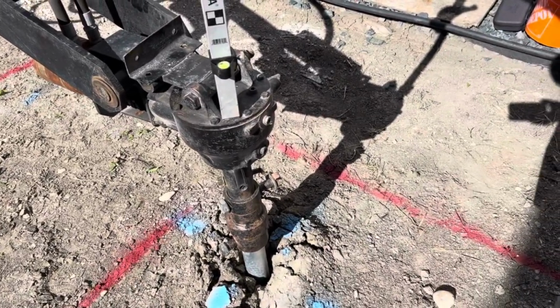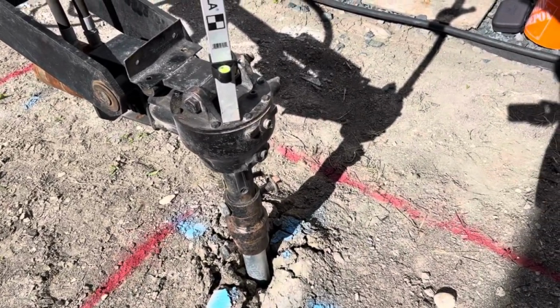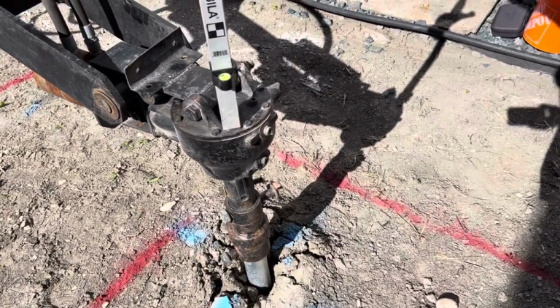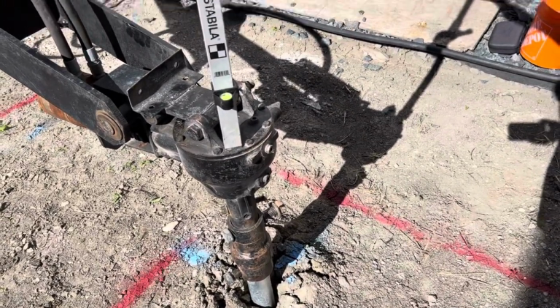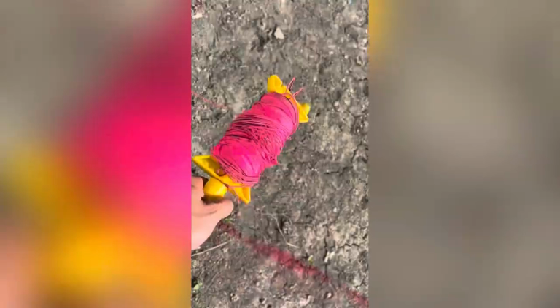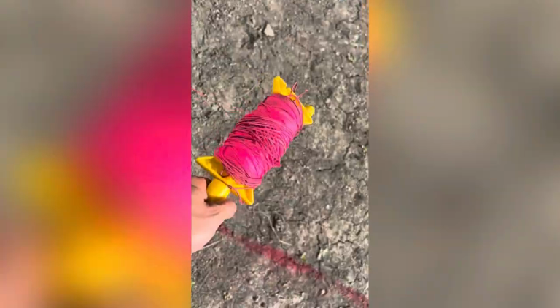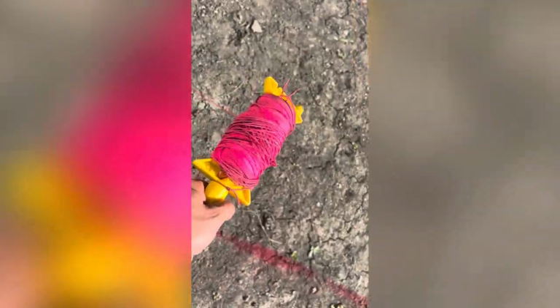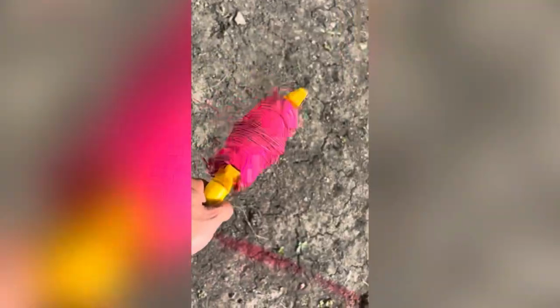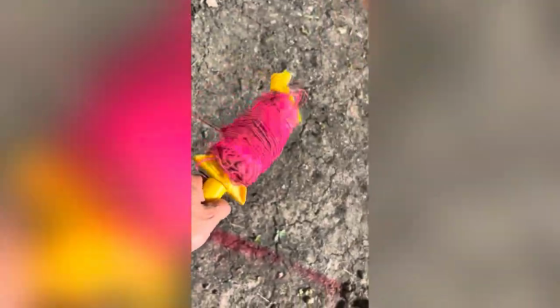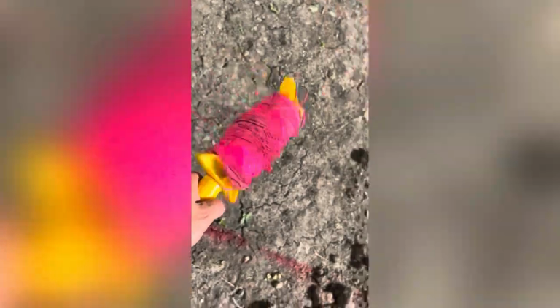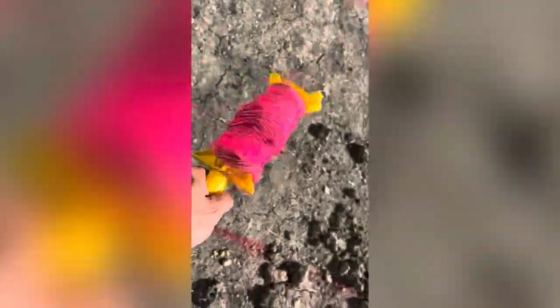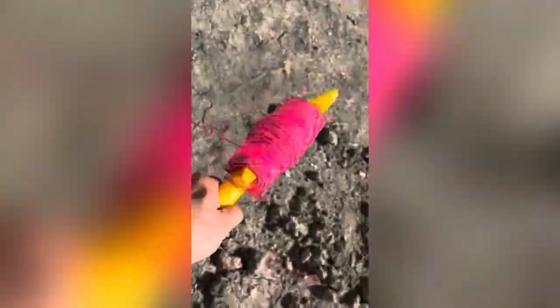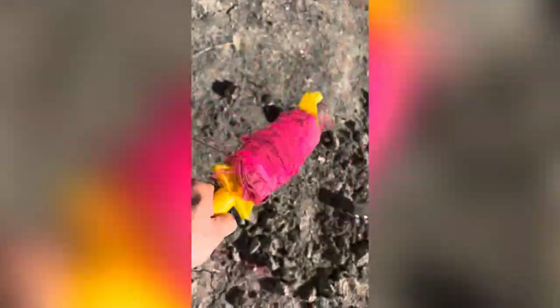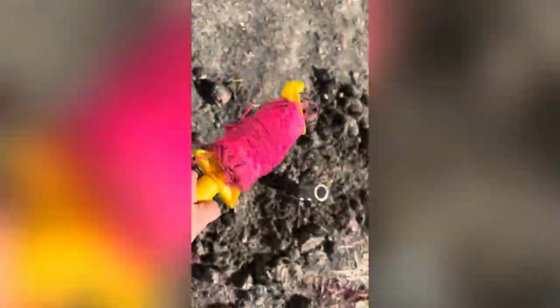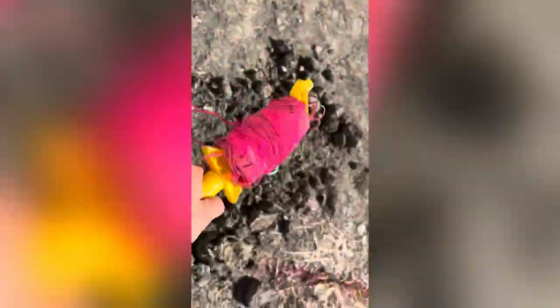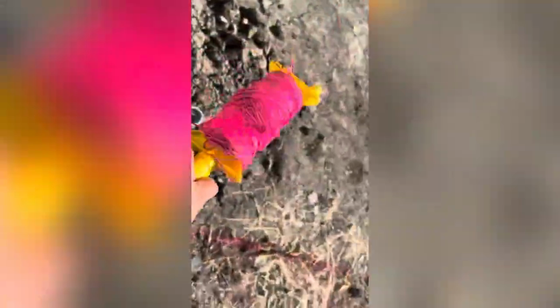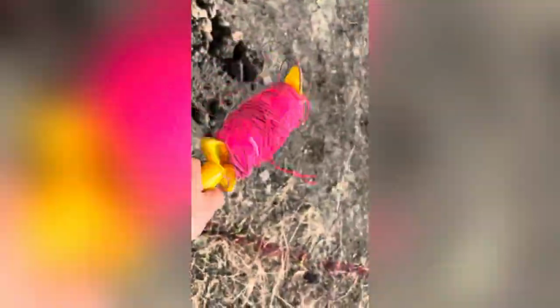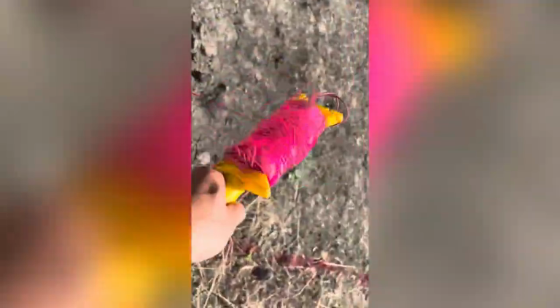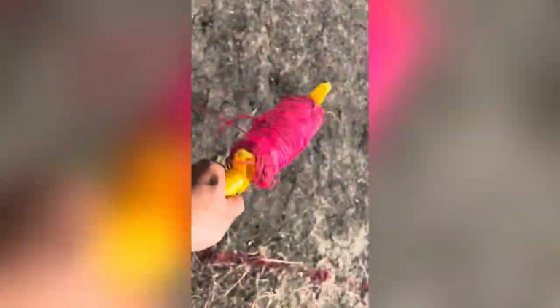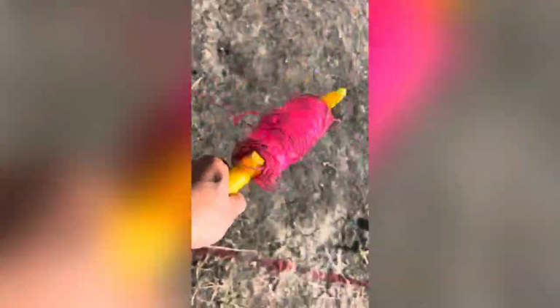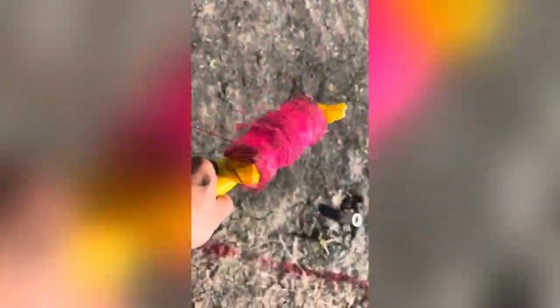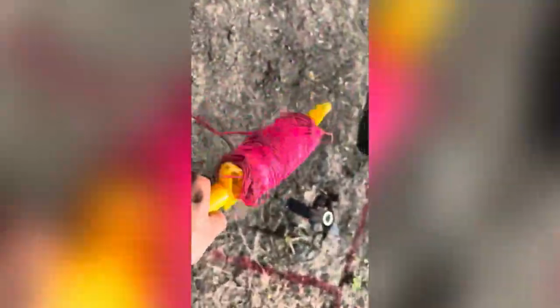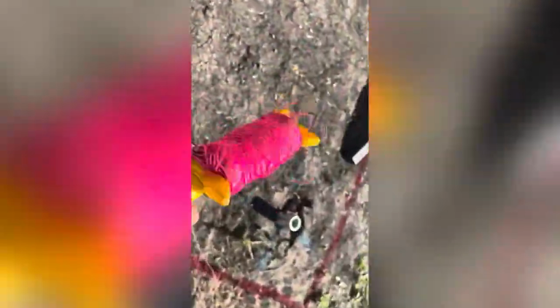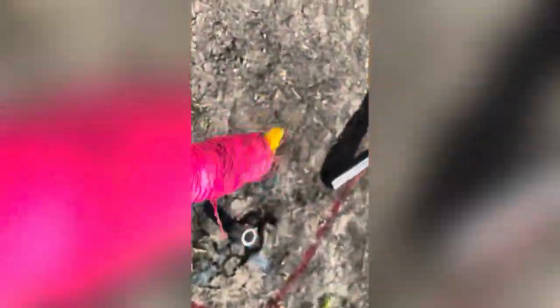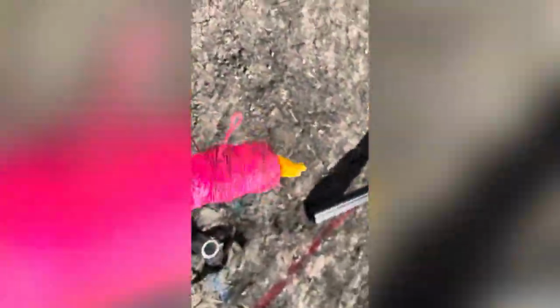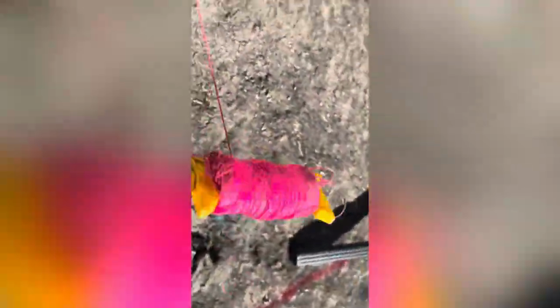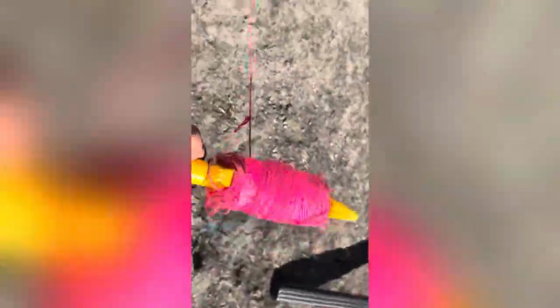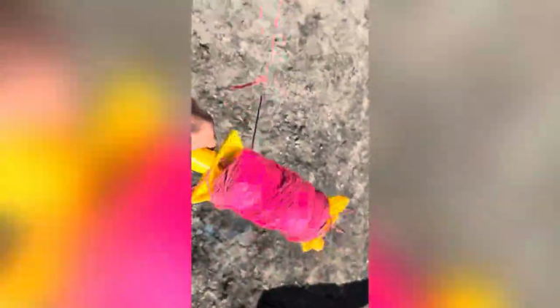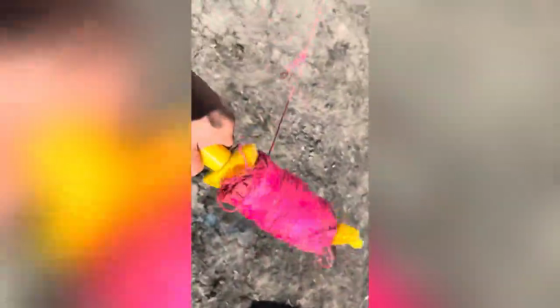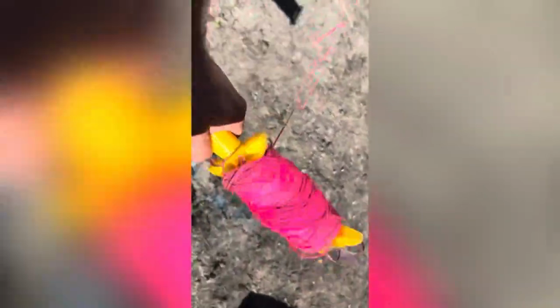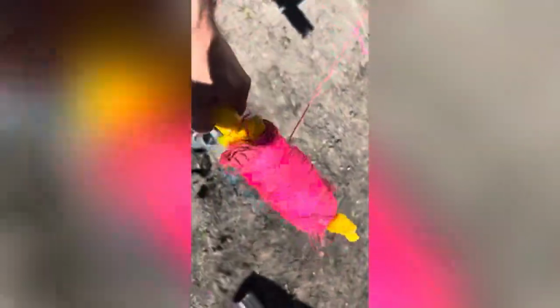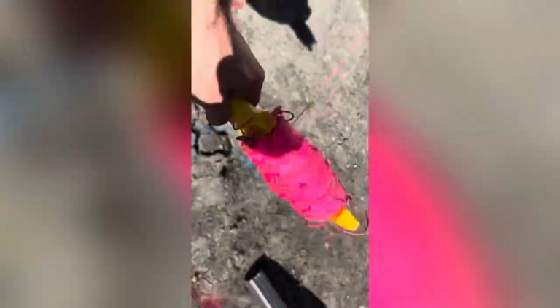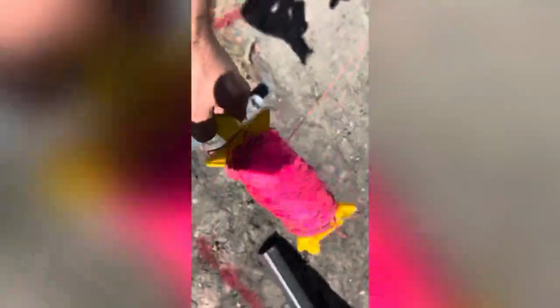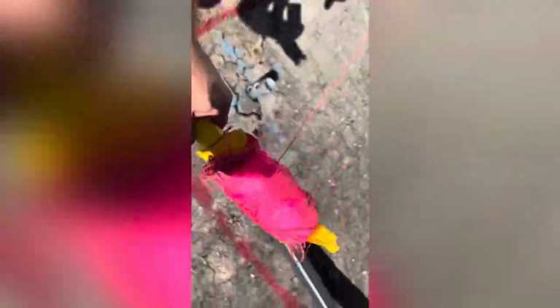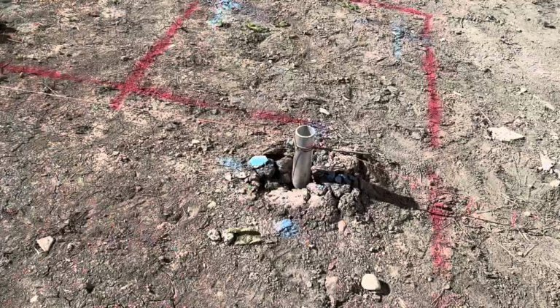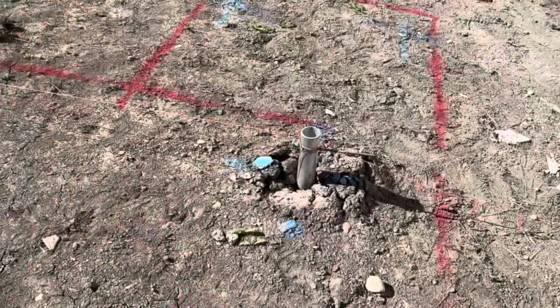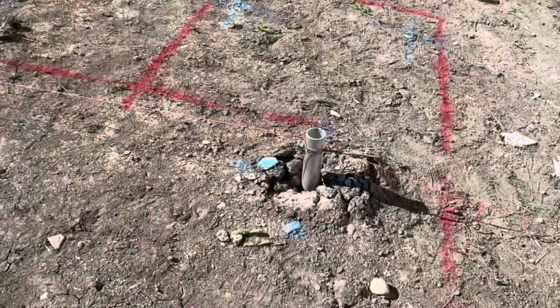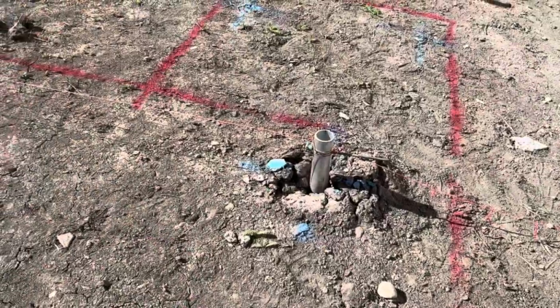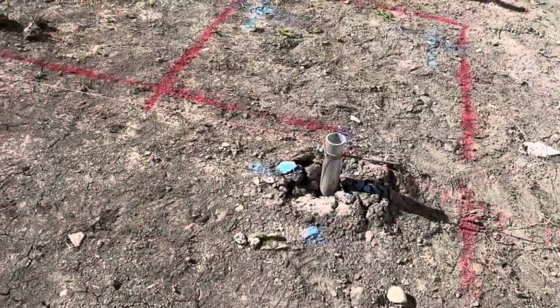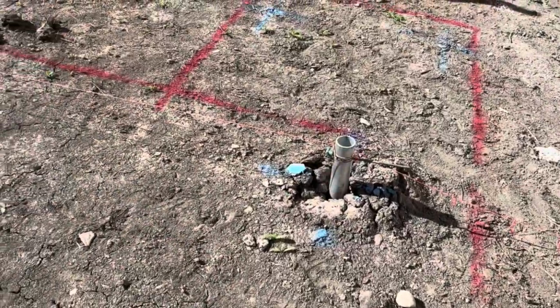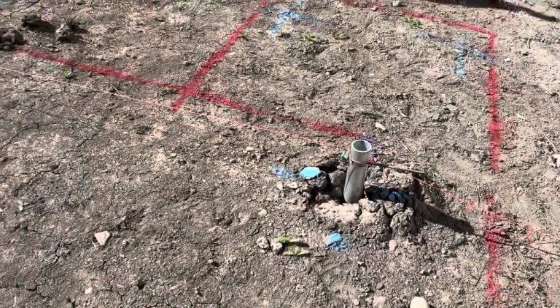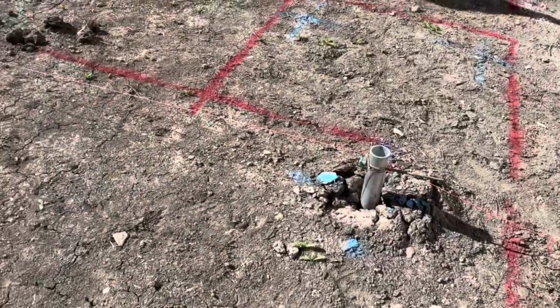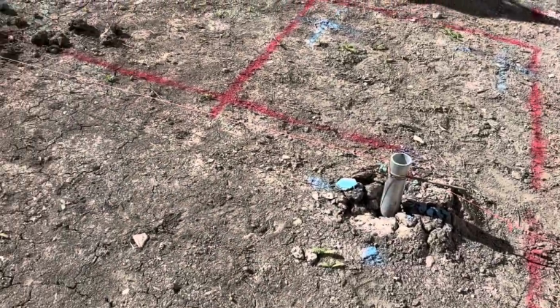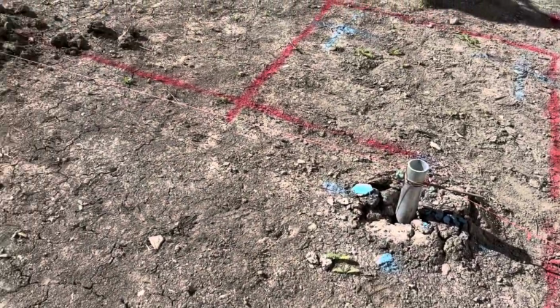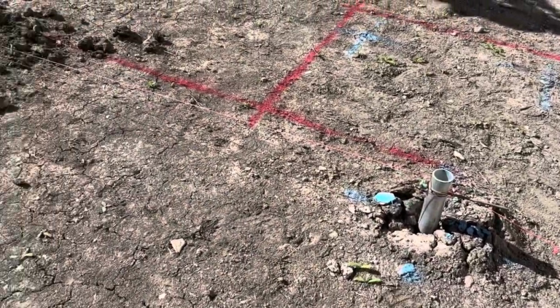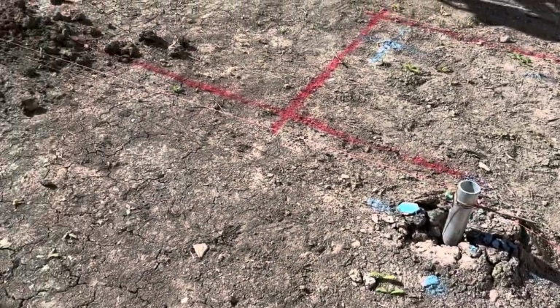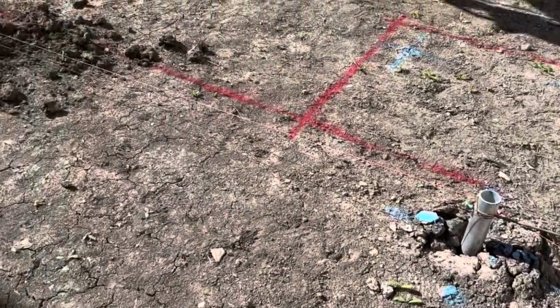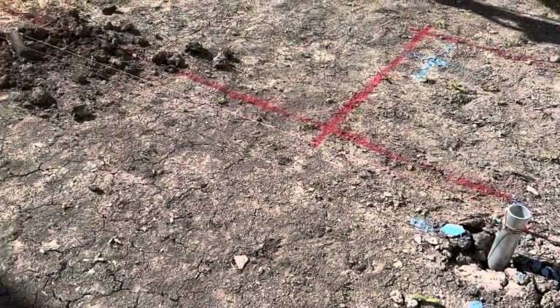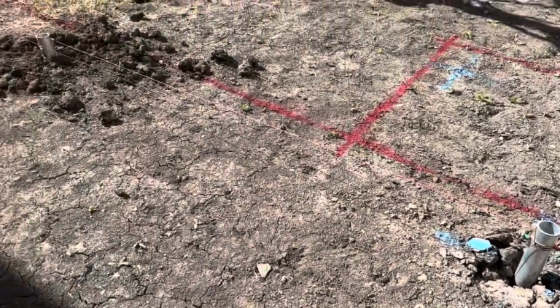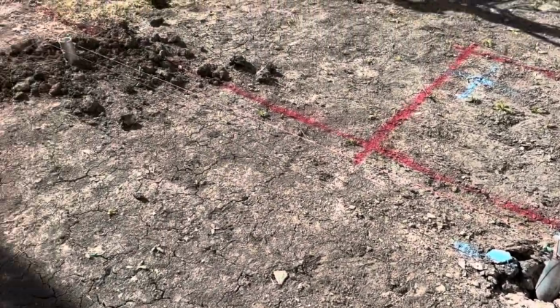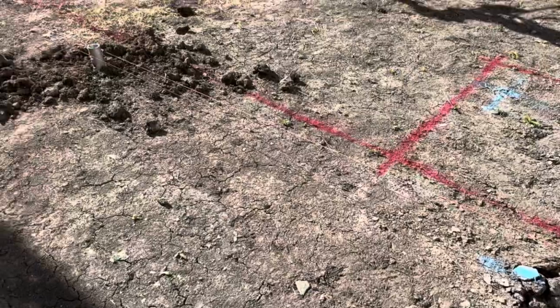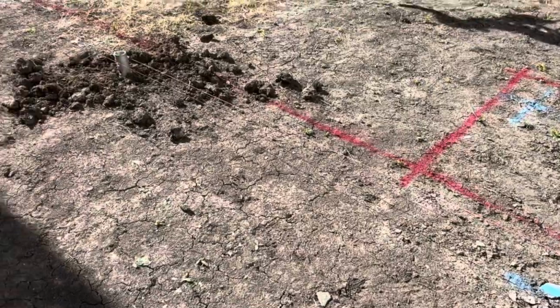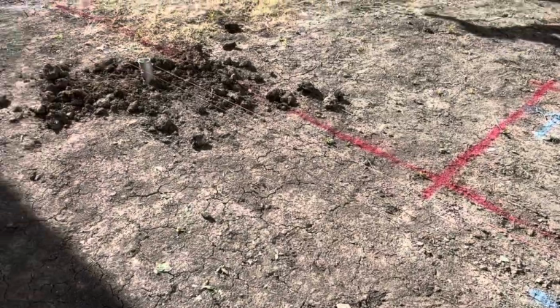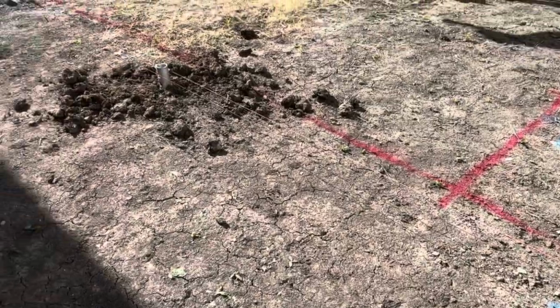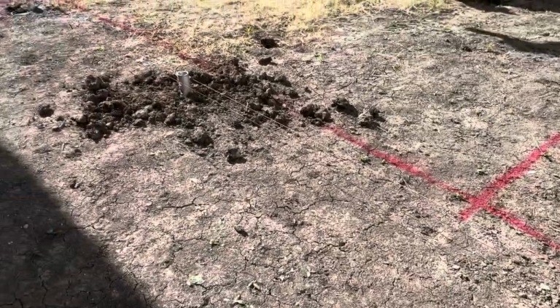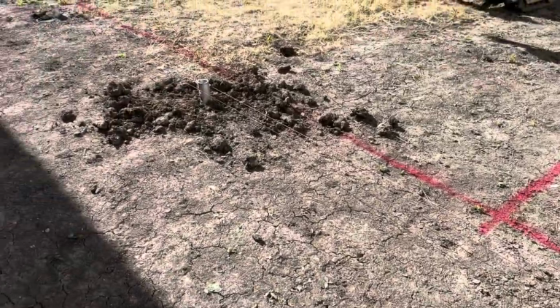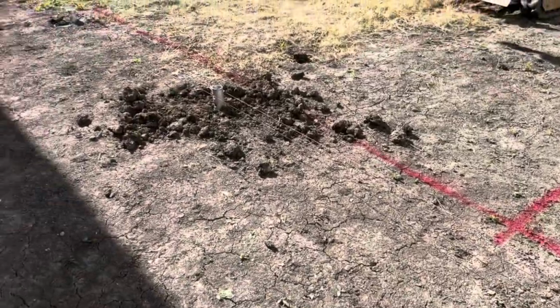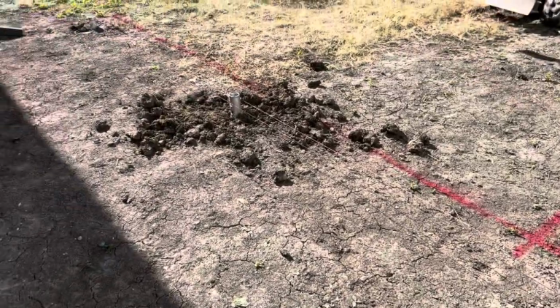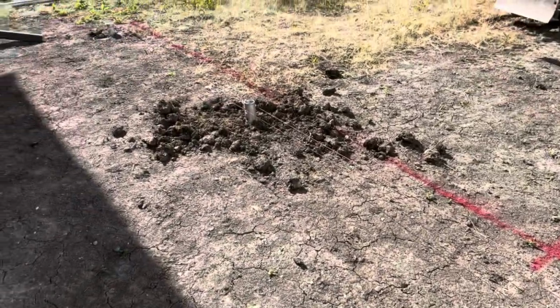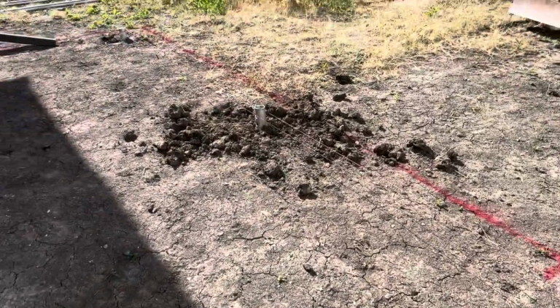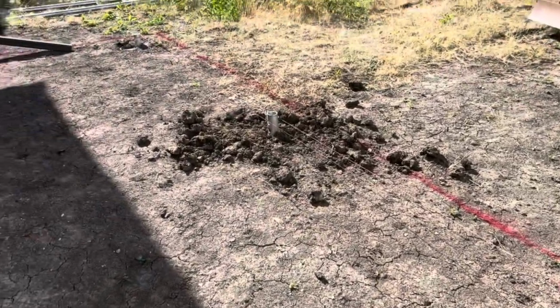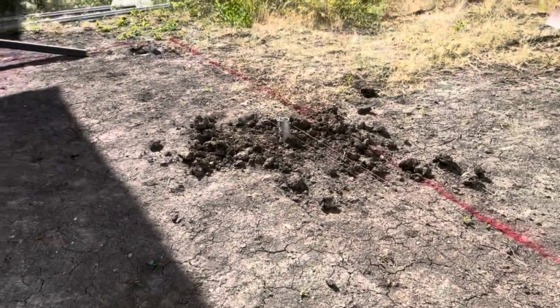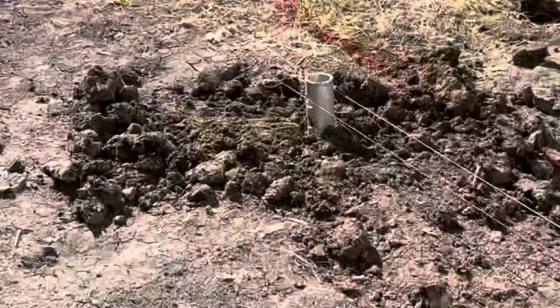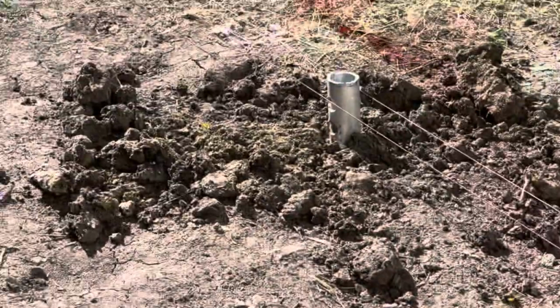We use string line to line up the piles perfectly. We also use it to line up center piles to two end piles.